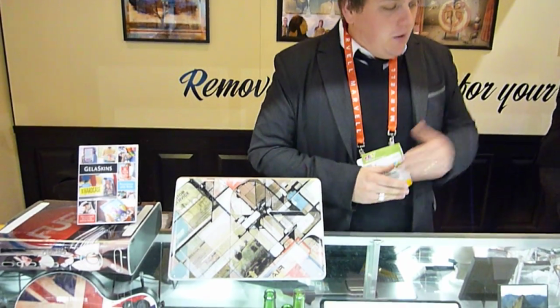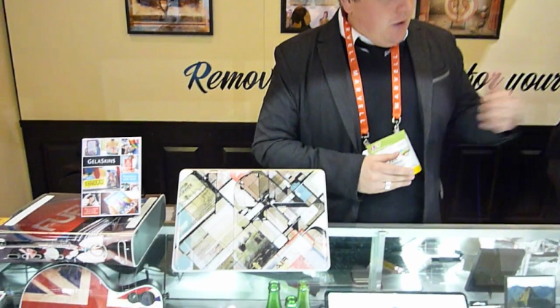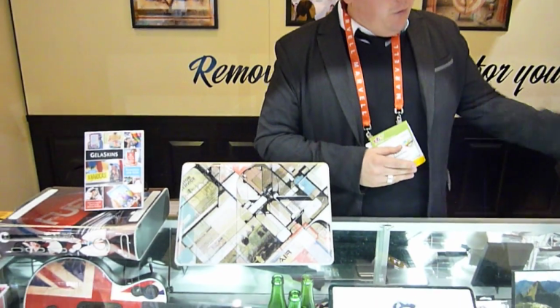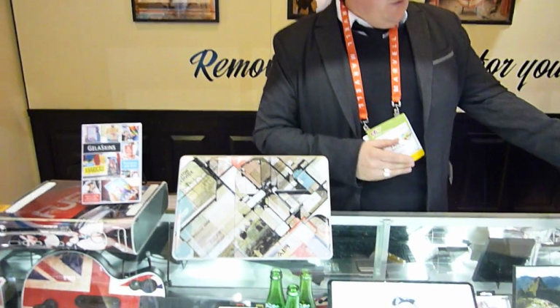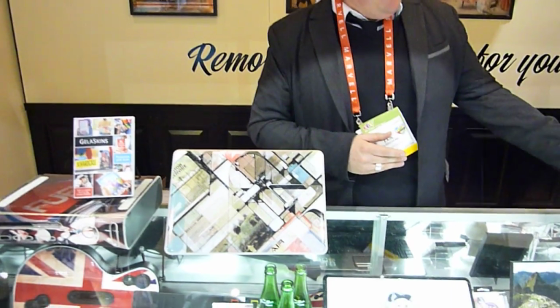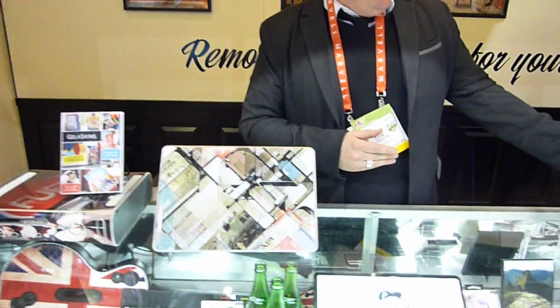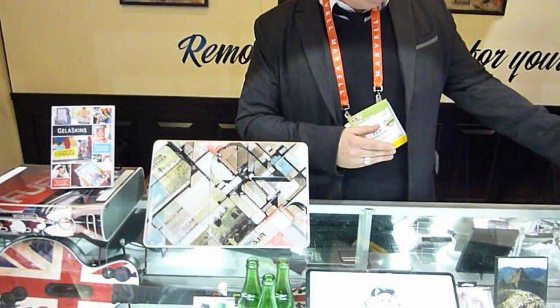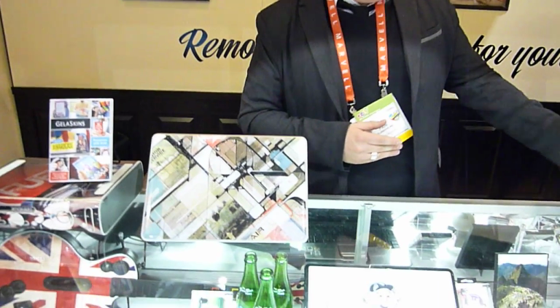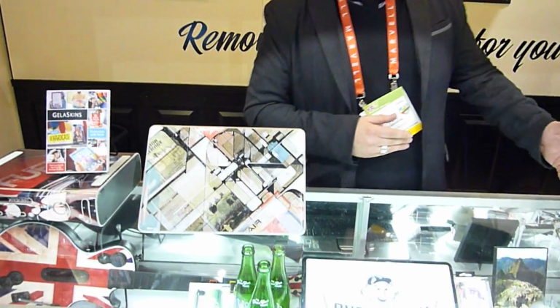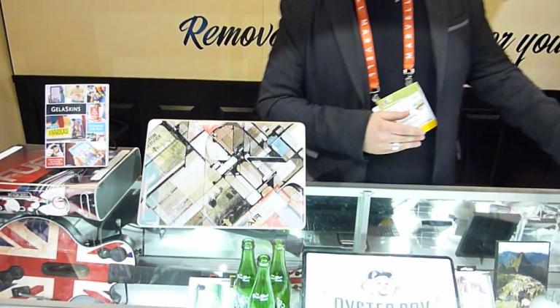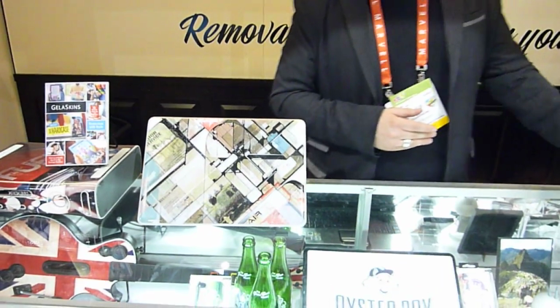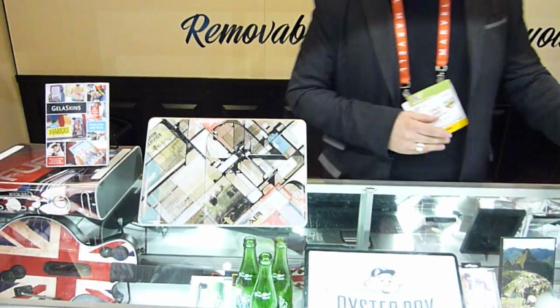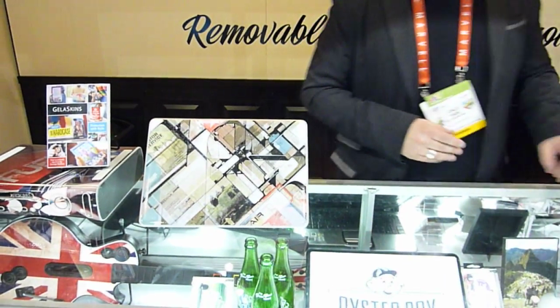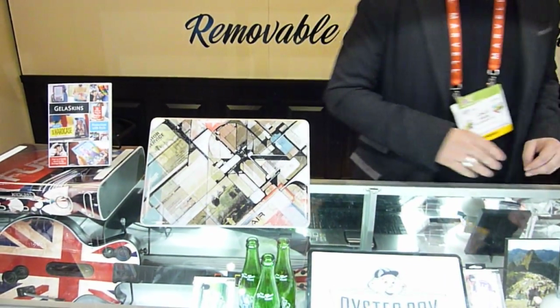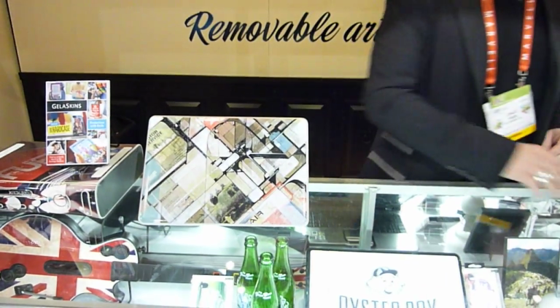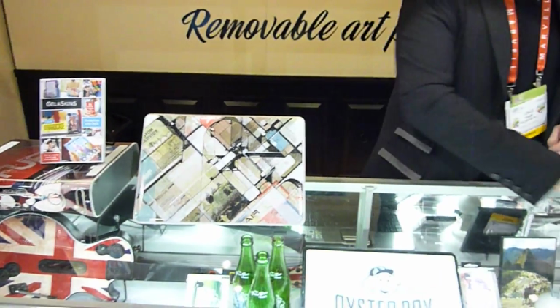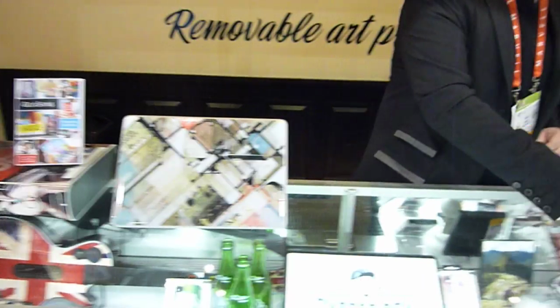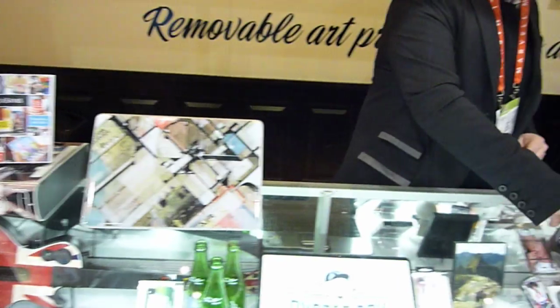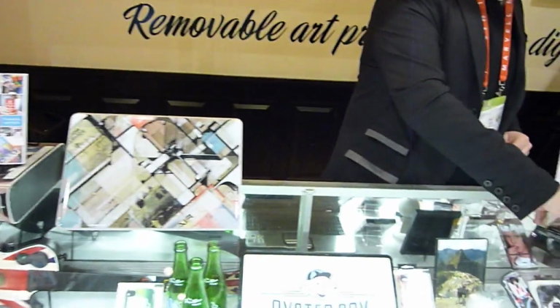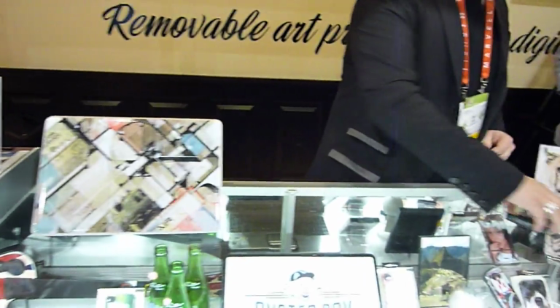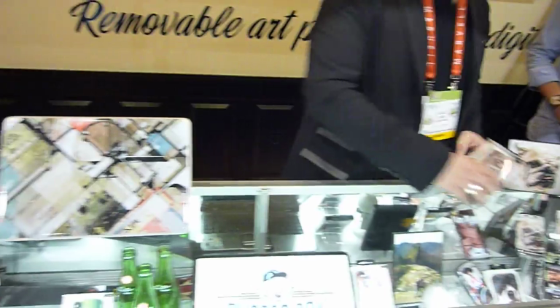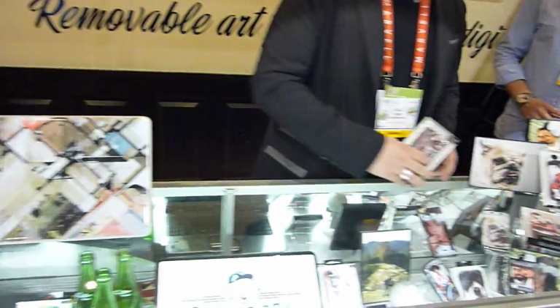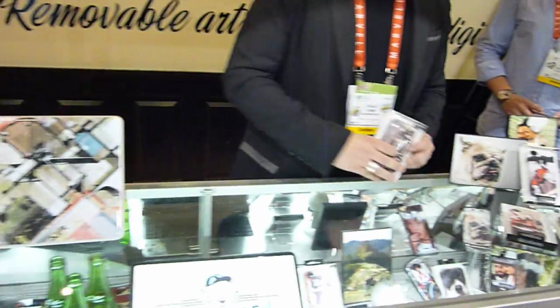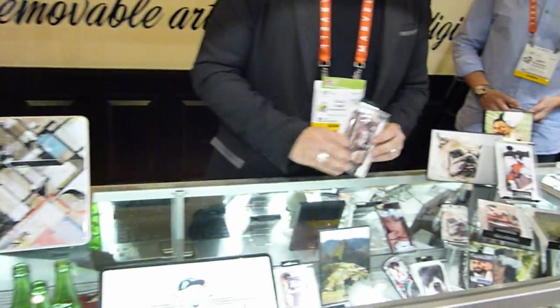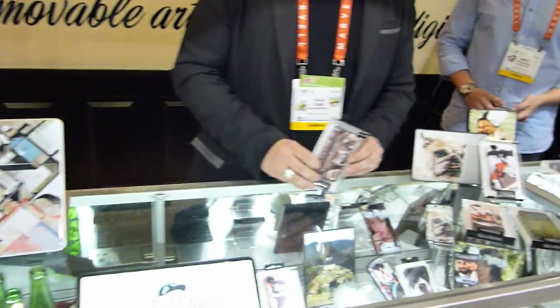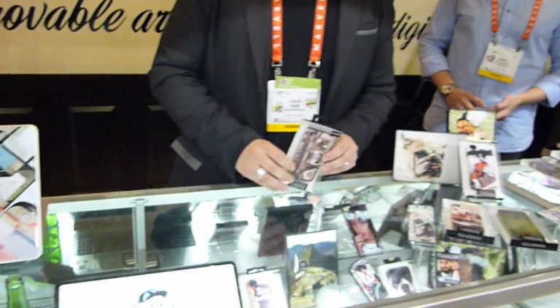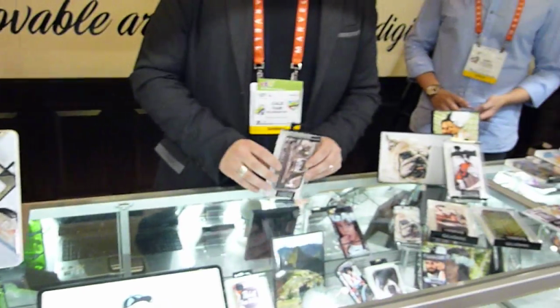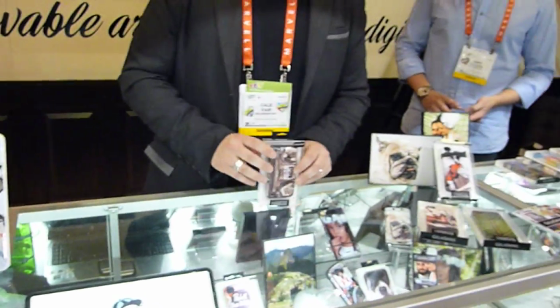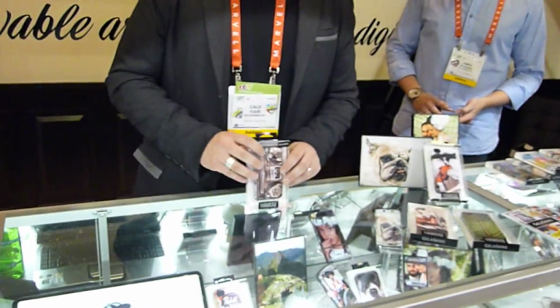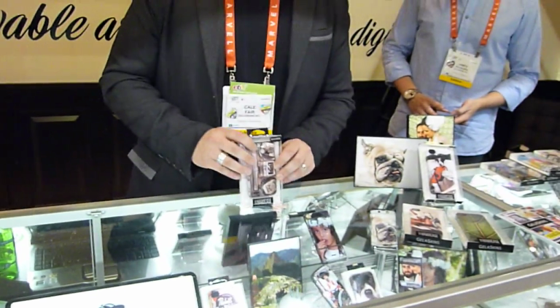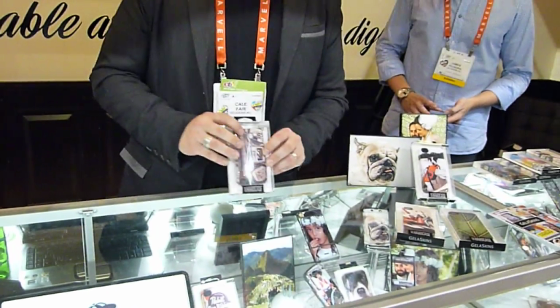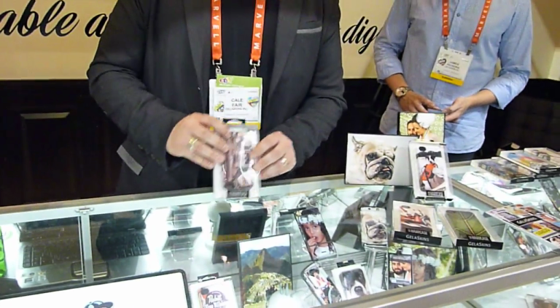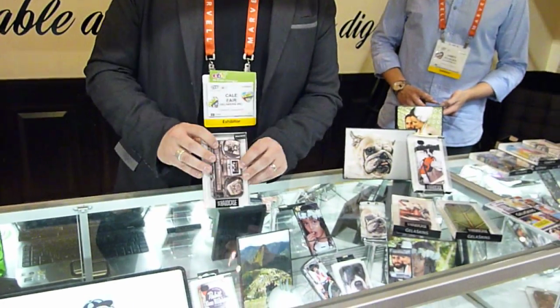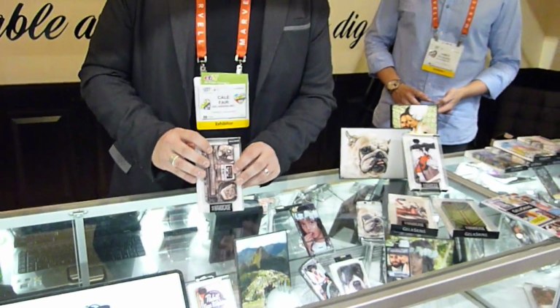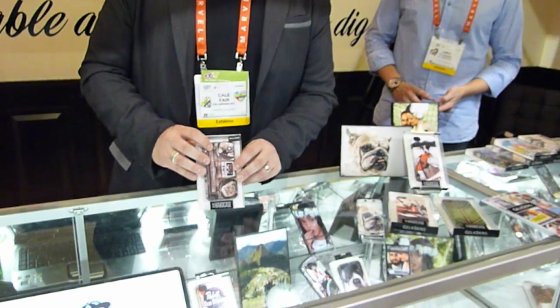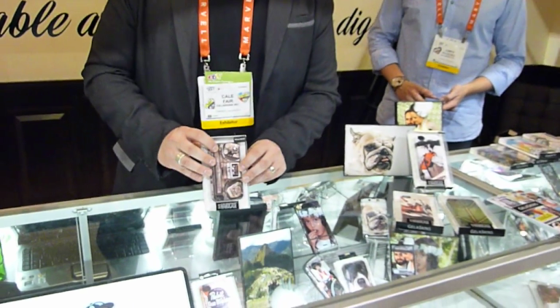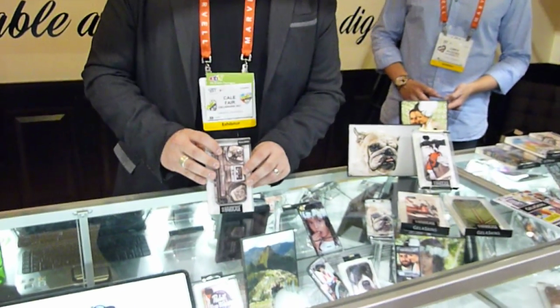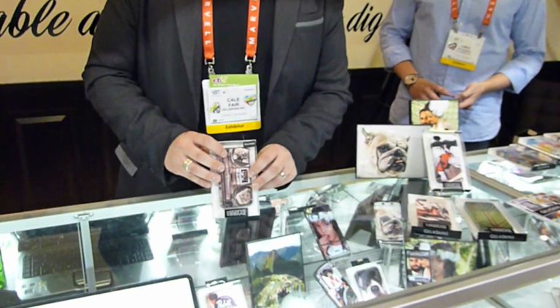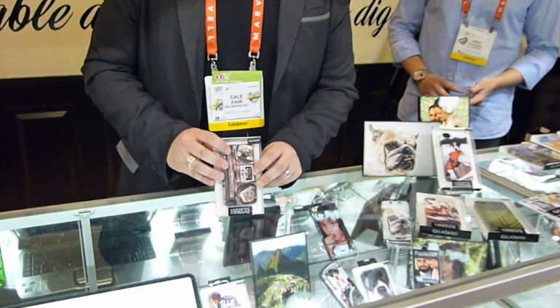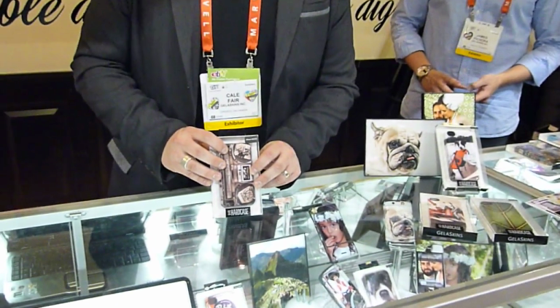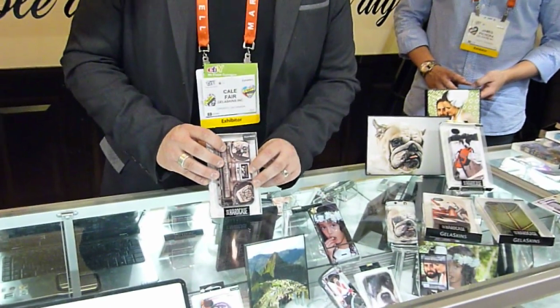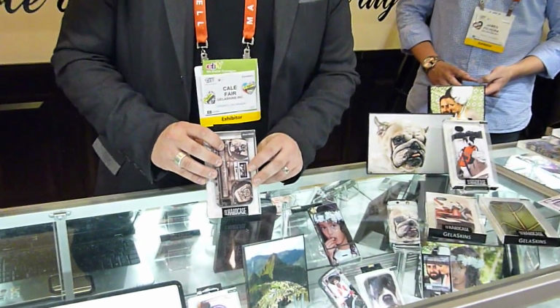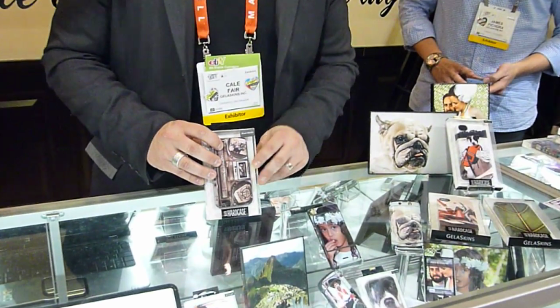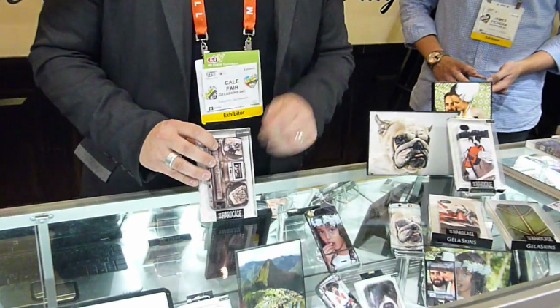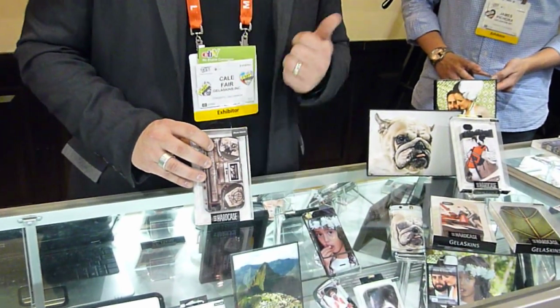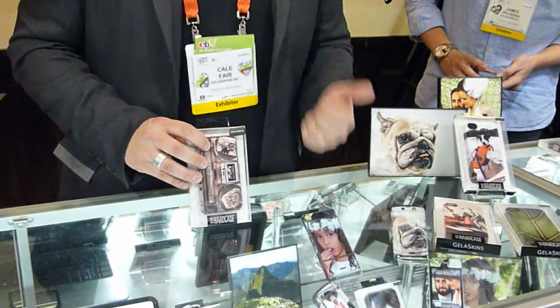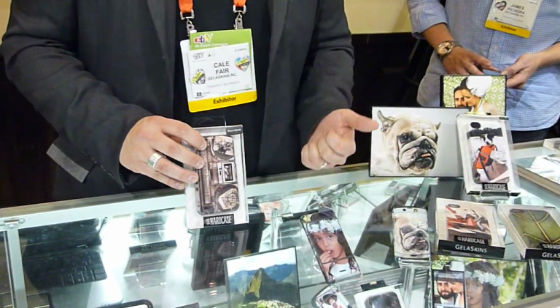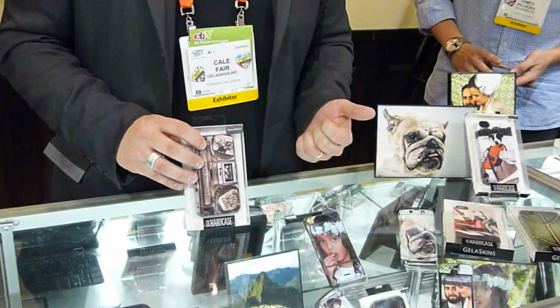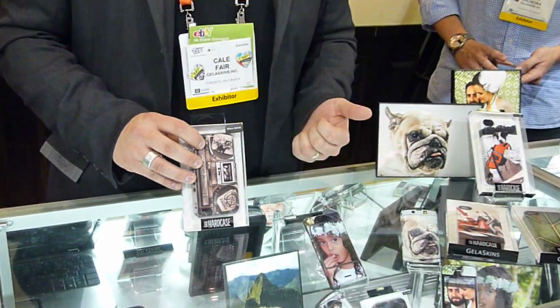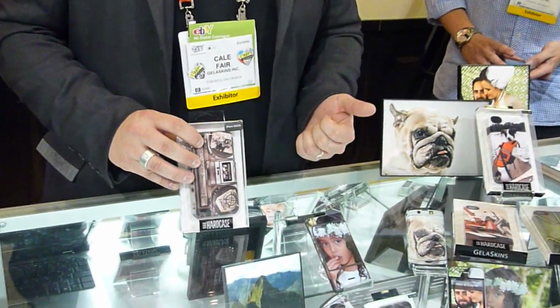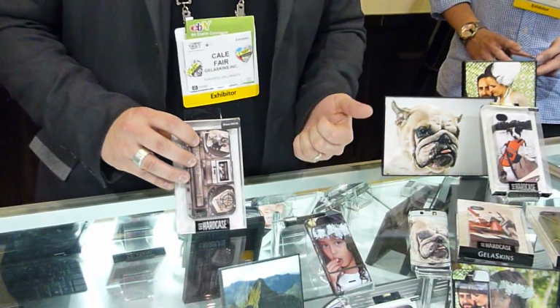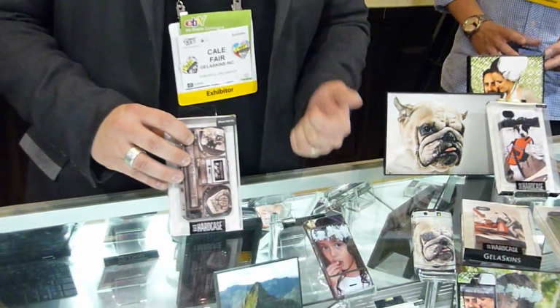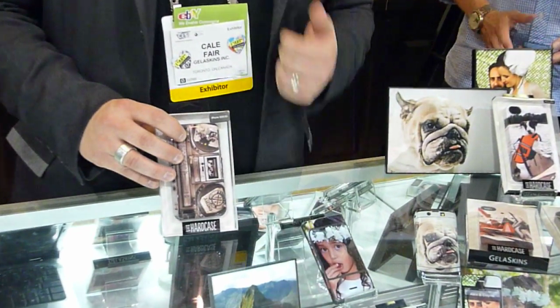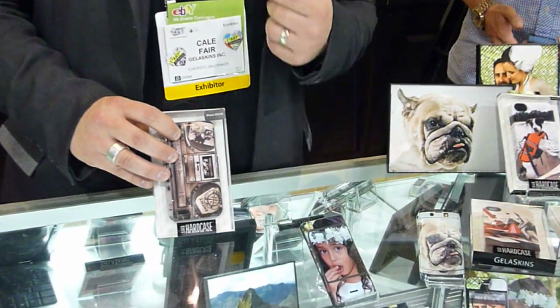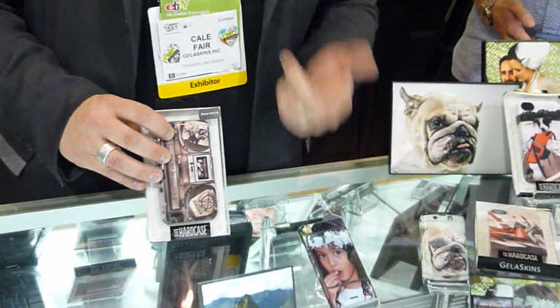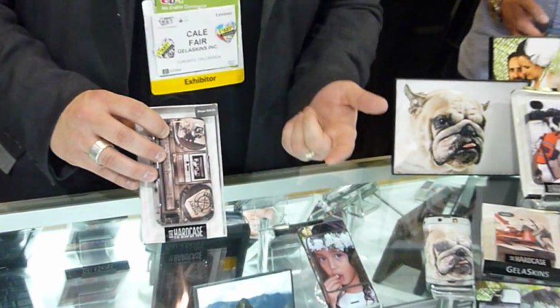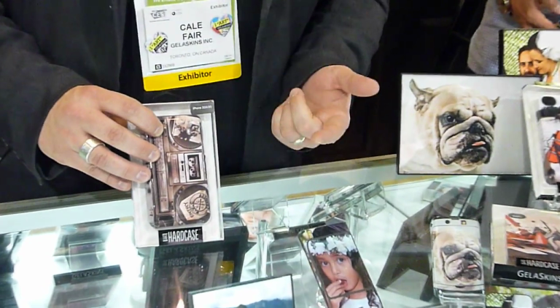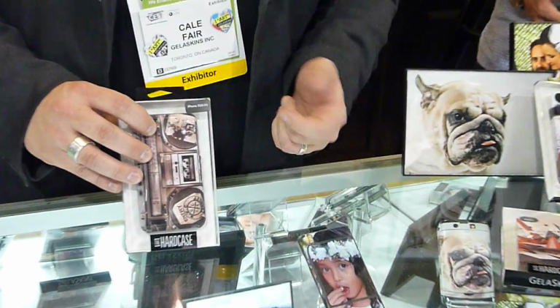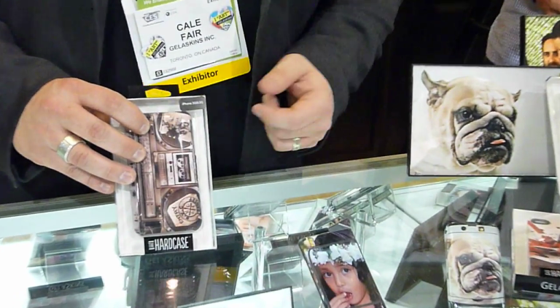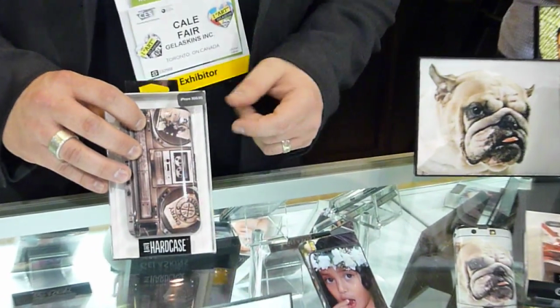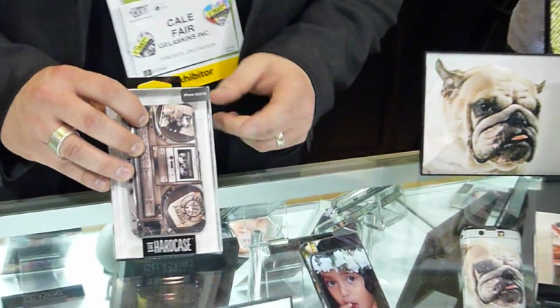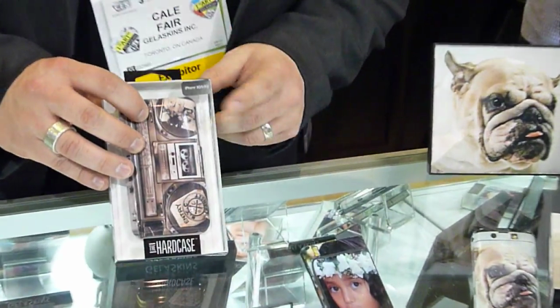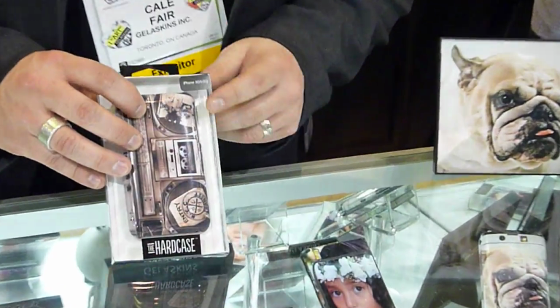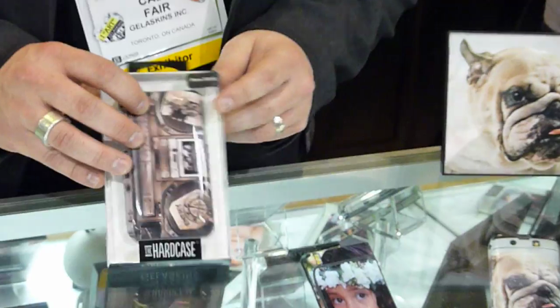We've recently jumped into the hard case game. Same great artwork, a little more protection for your devices. We do this for the iPhone 4 and the iPhone 3 right now.